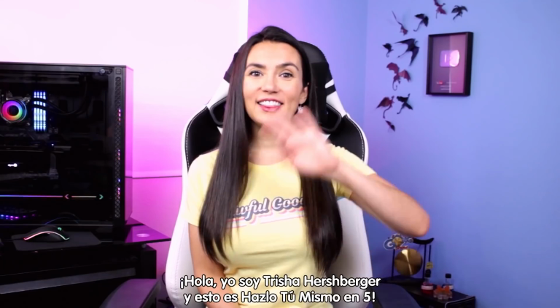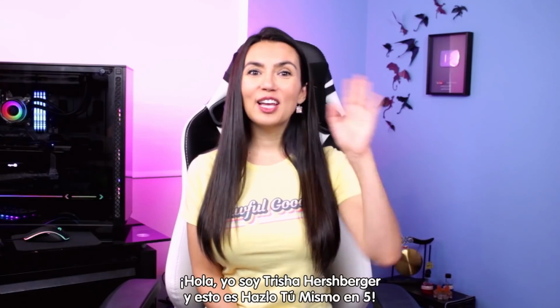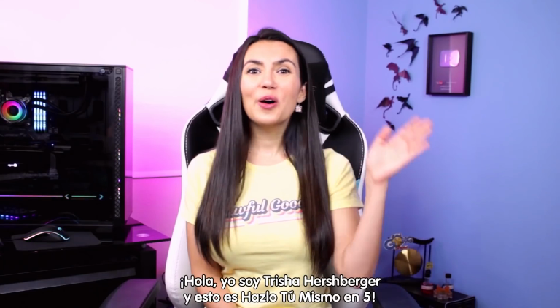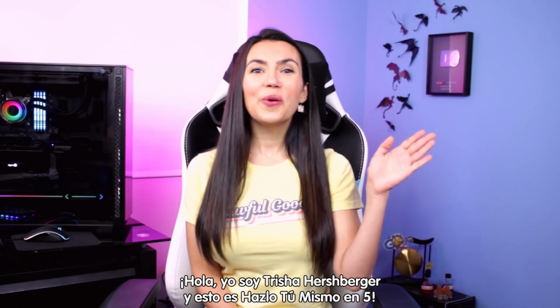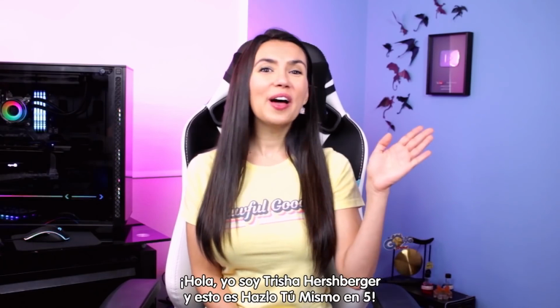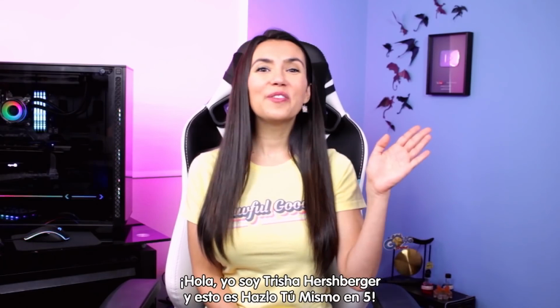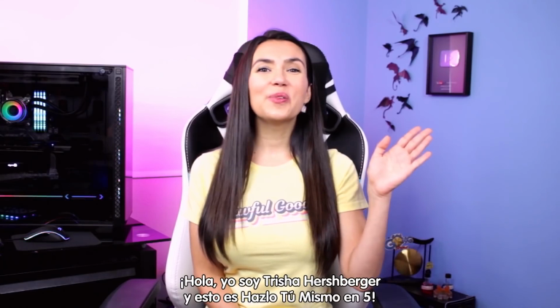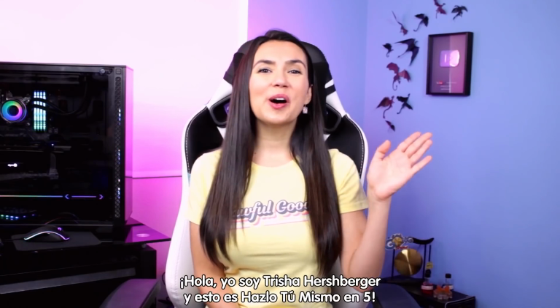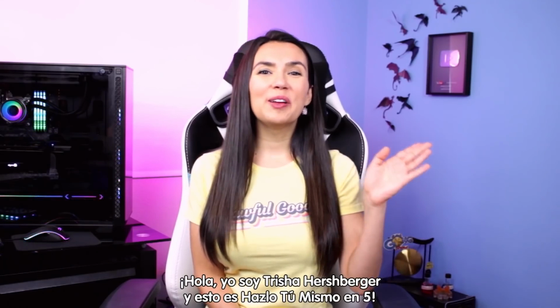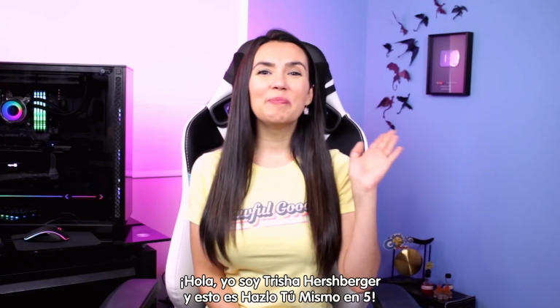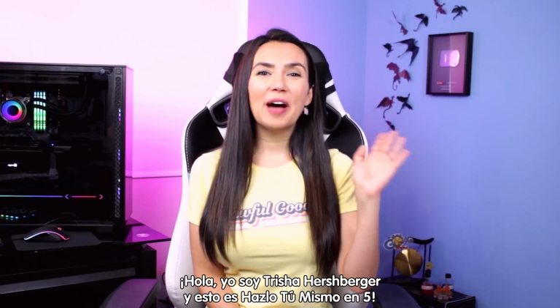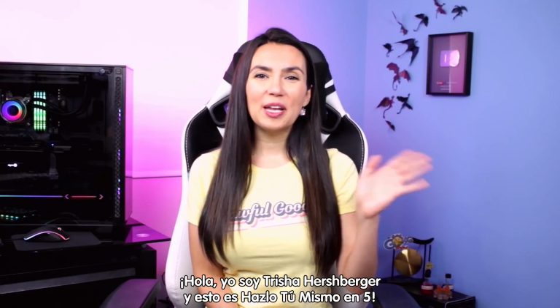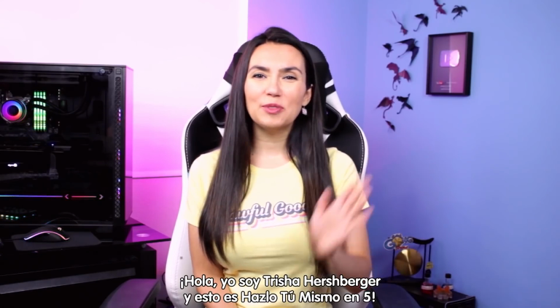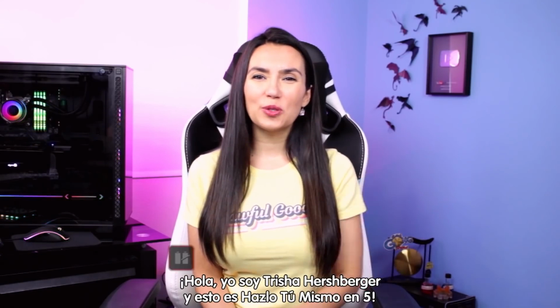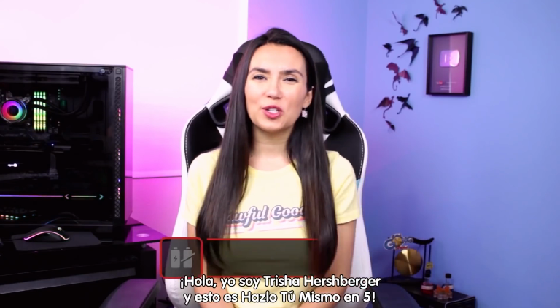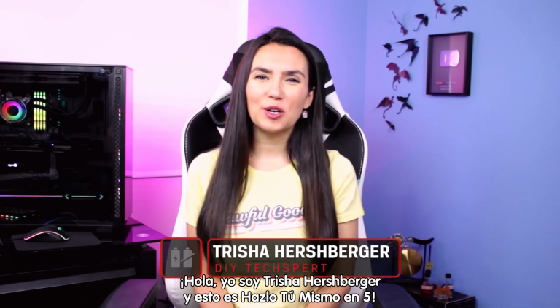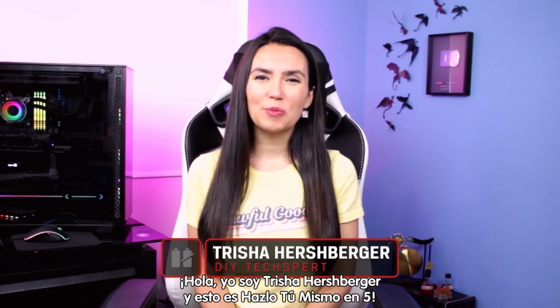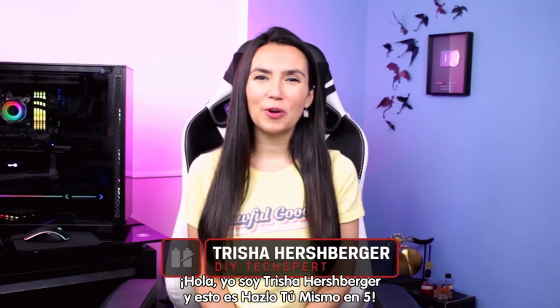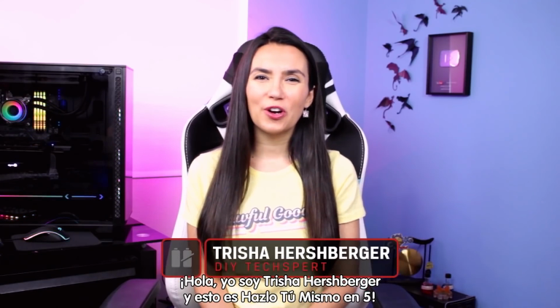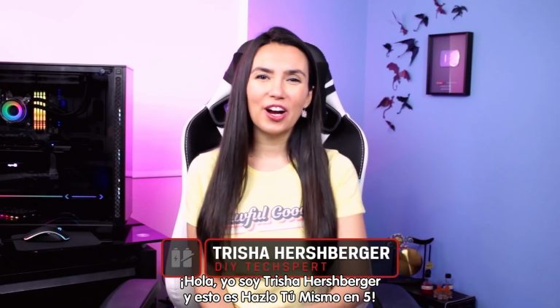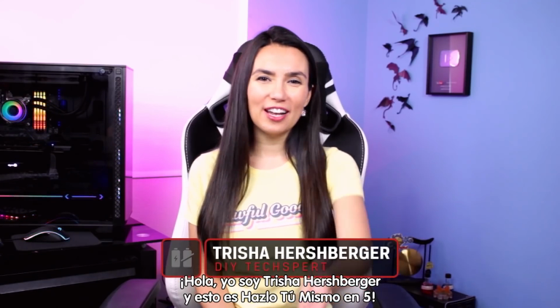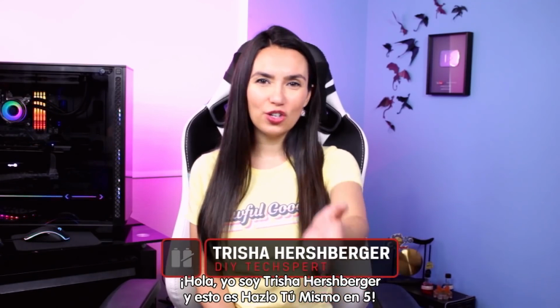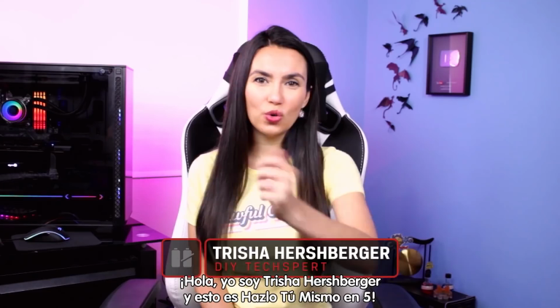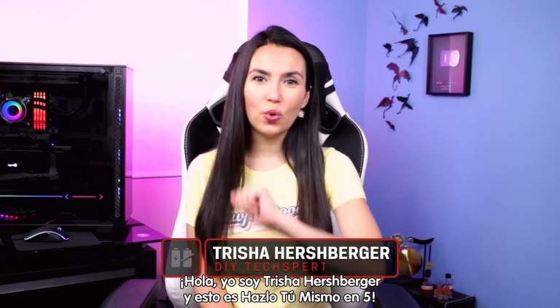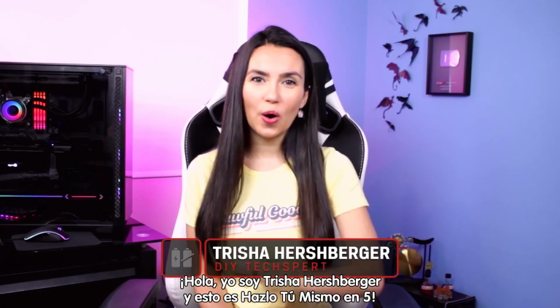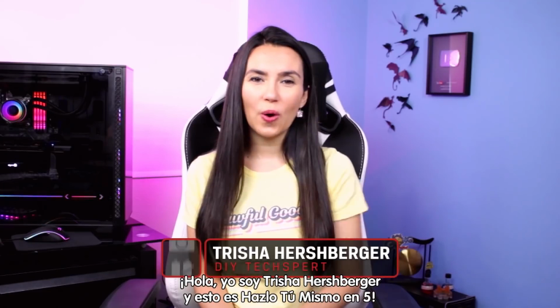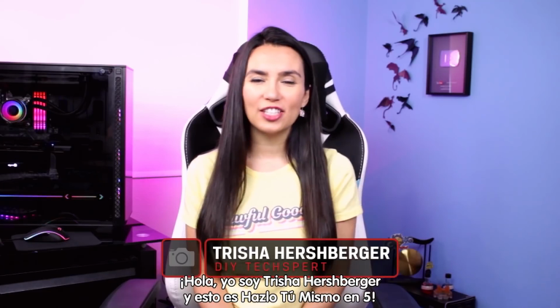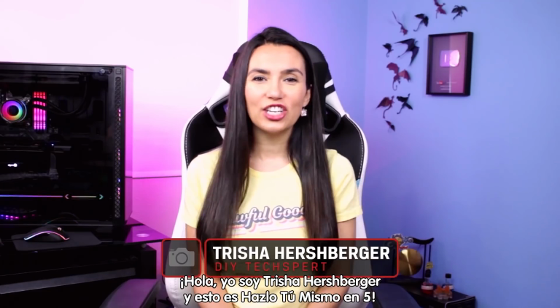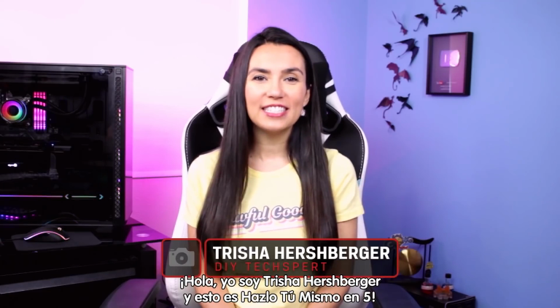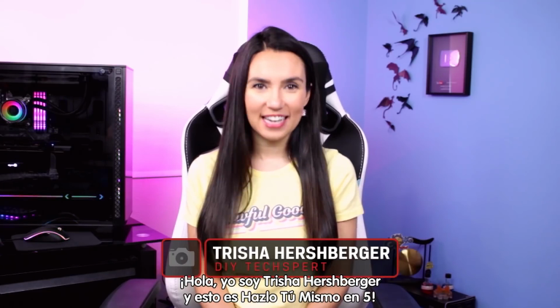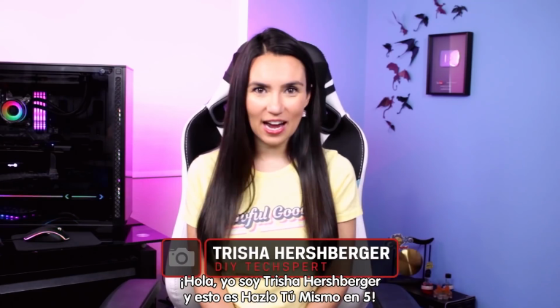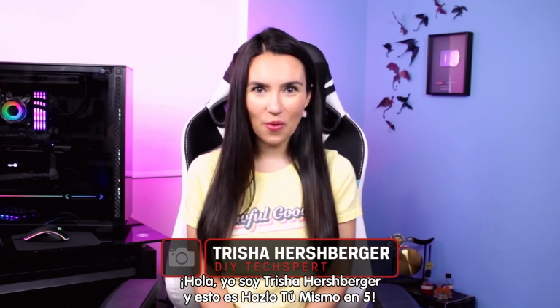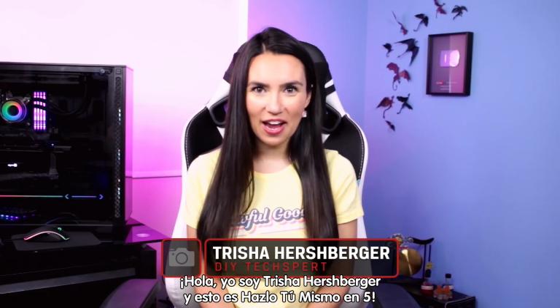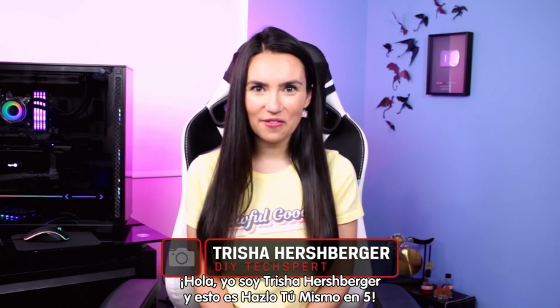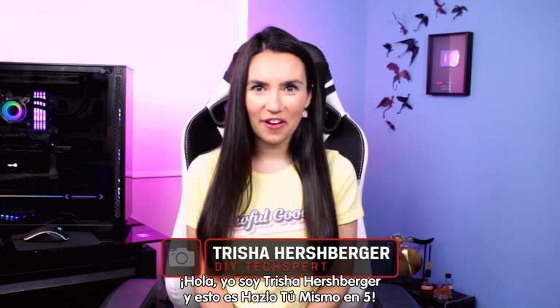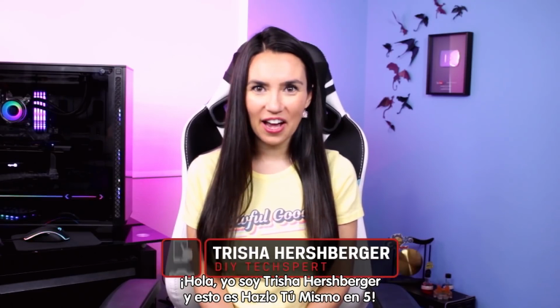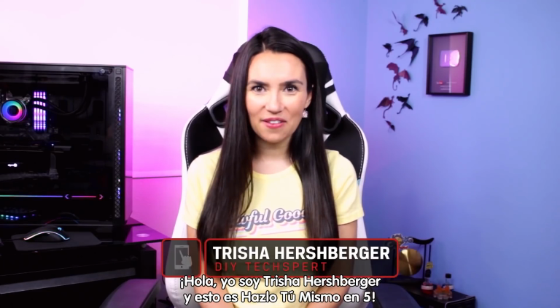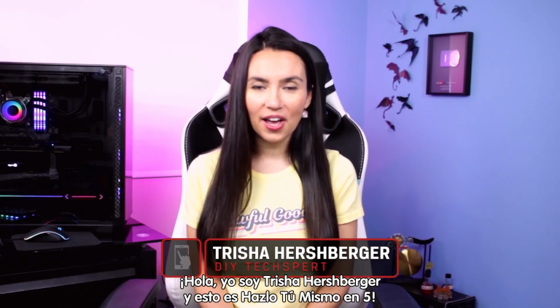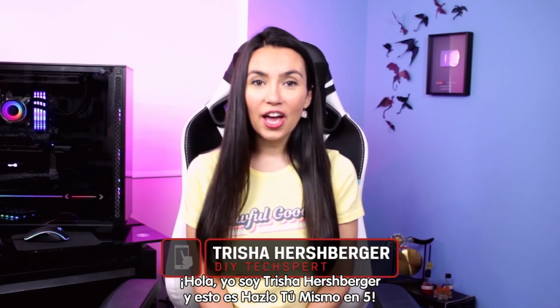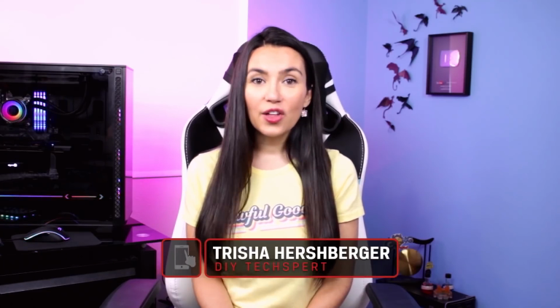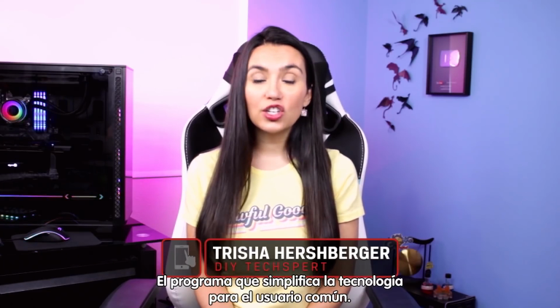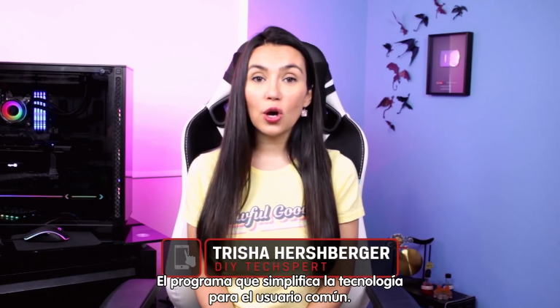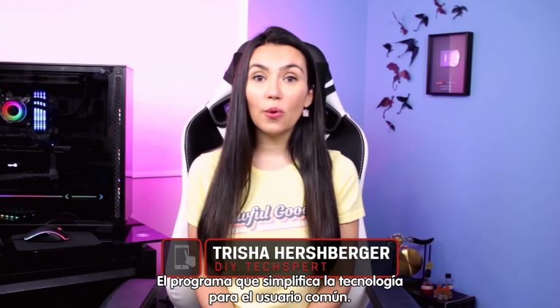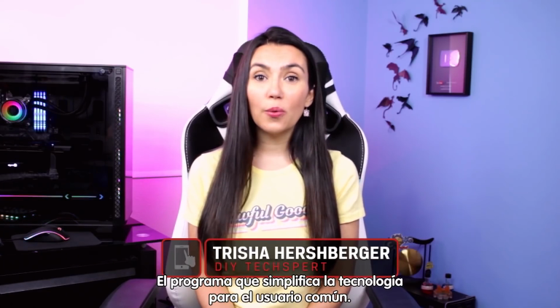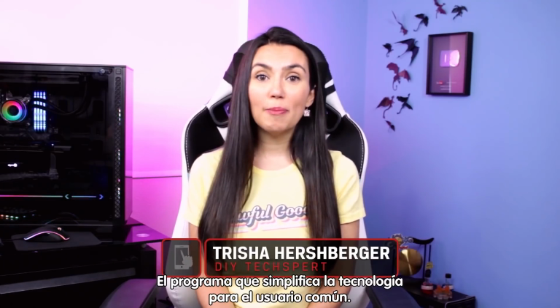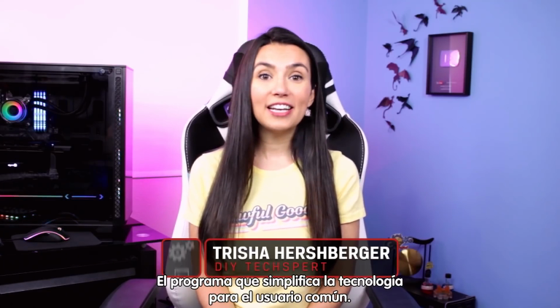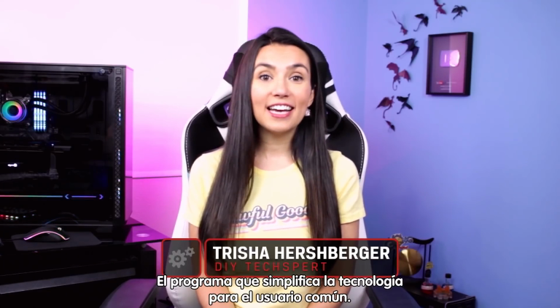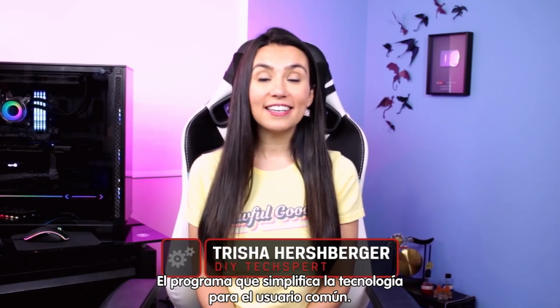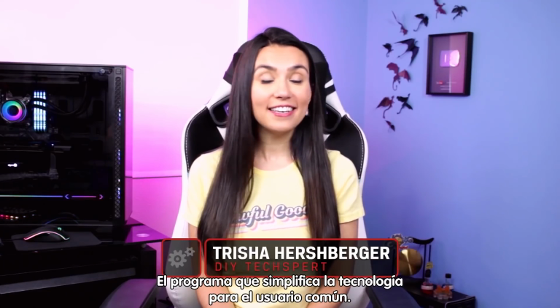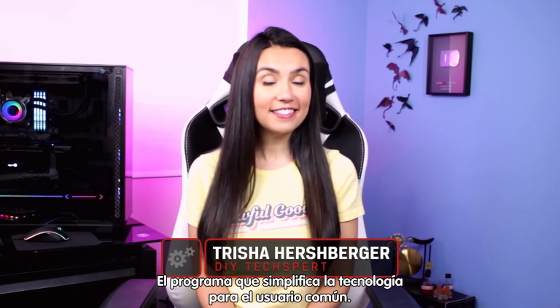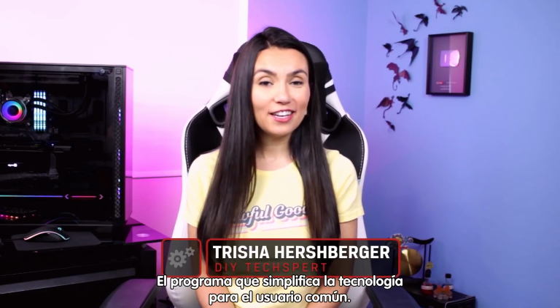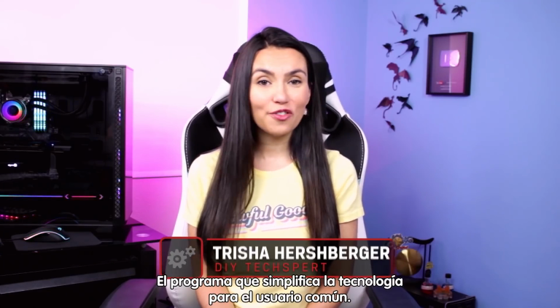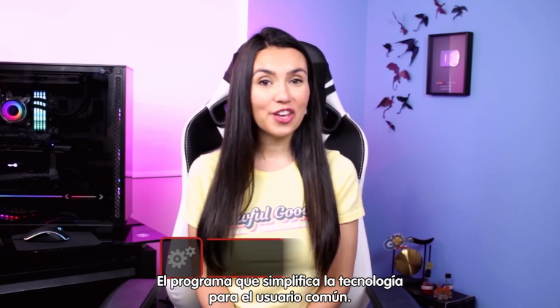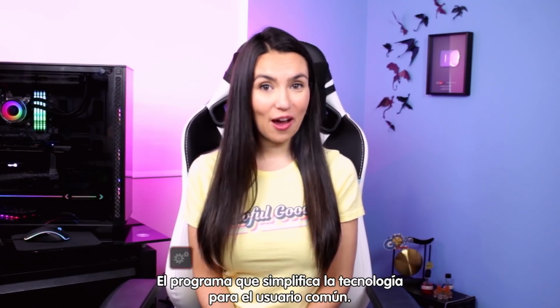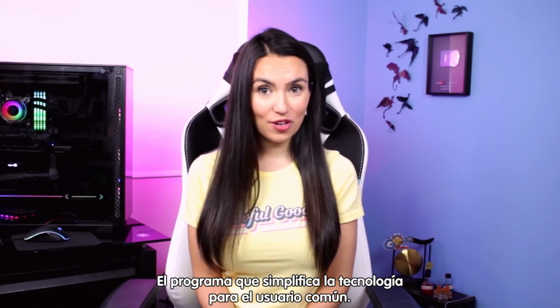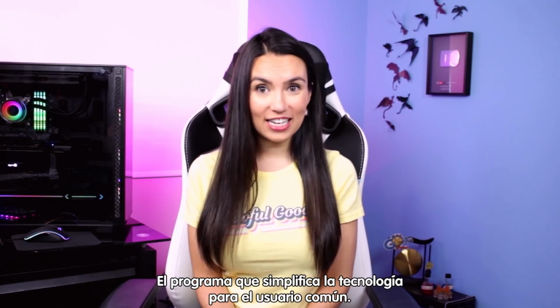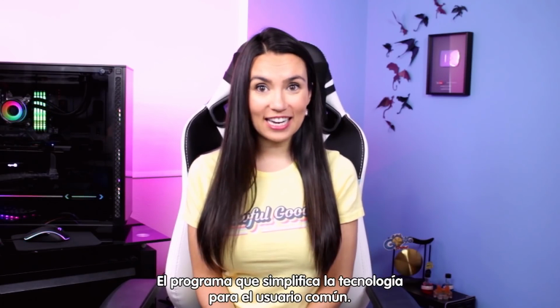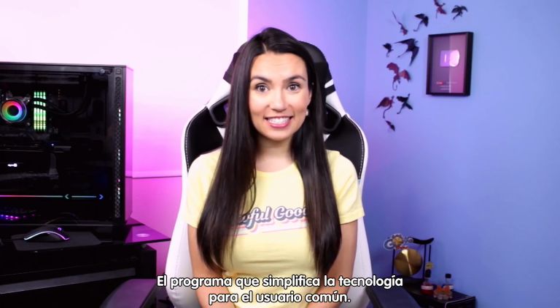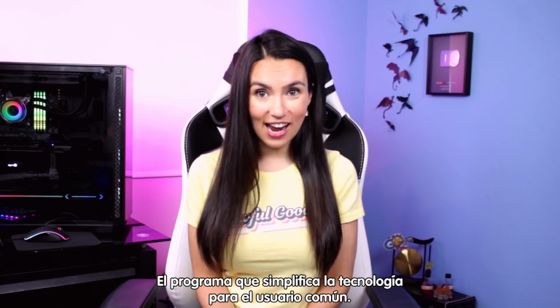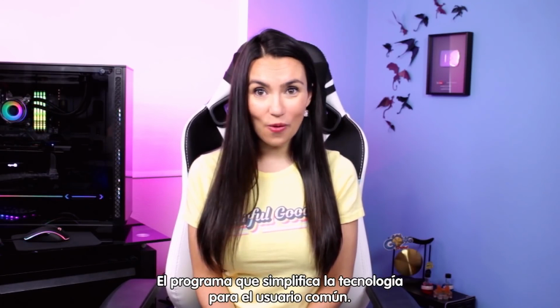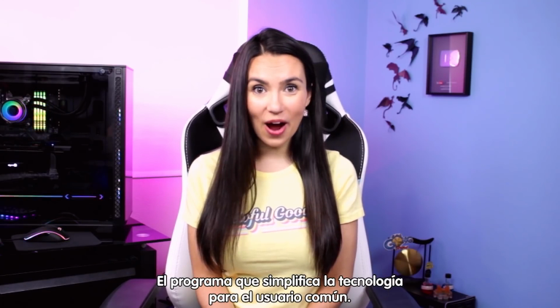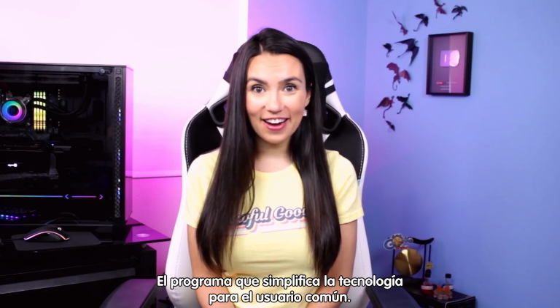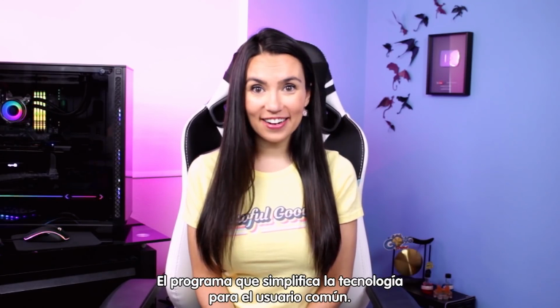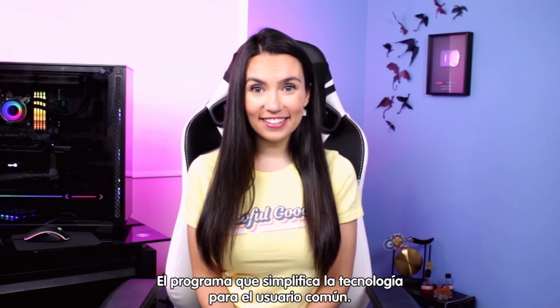Hello everyone, my name is Trisha Hershberger and you are watching DIY in 5, the show where we make tech easy for the everyday DIYer.